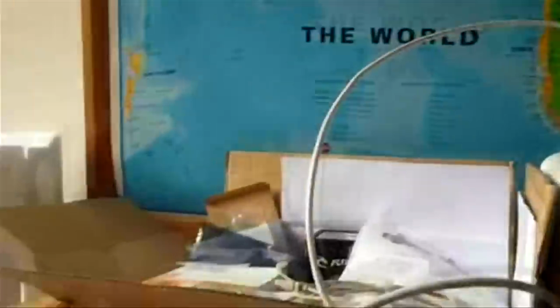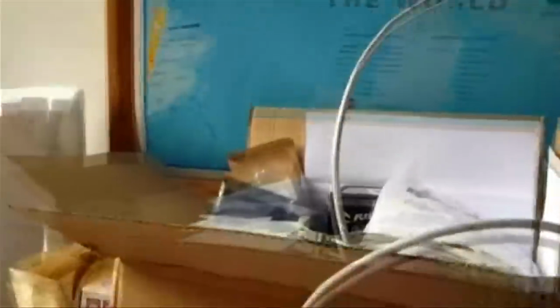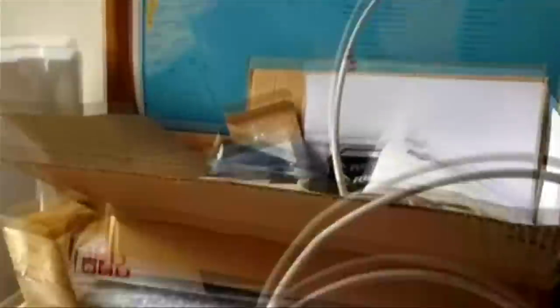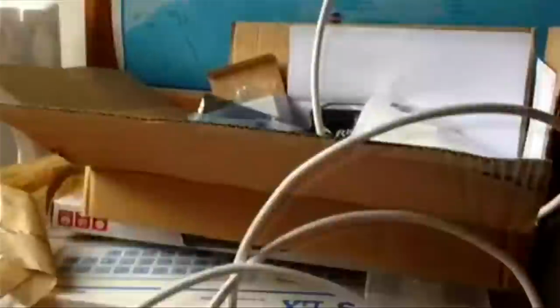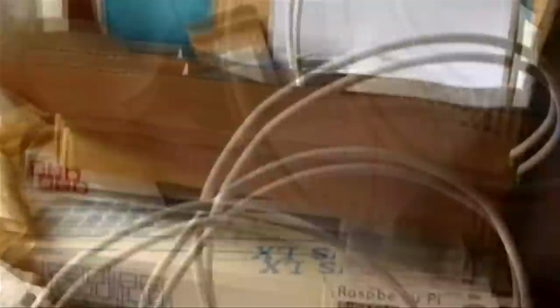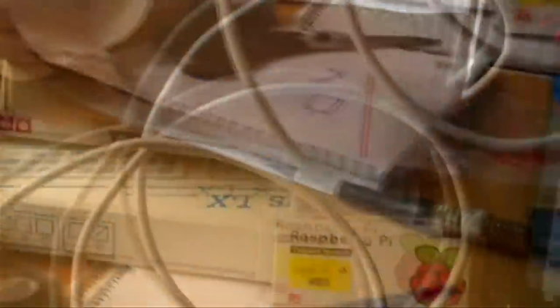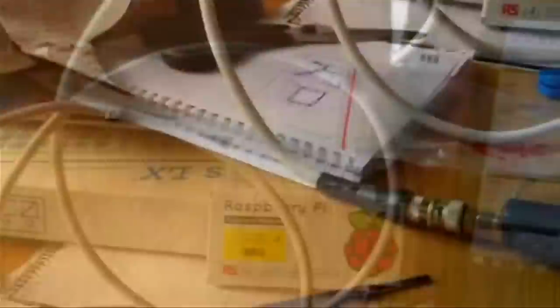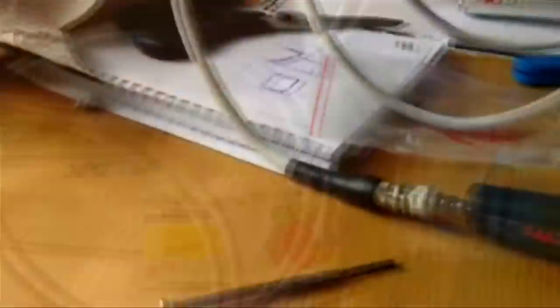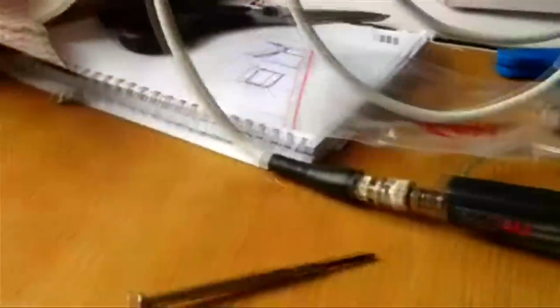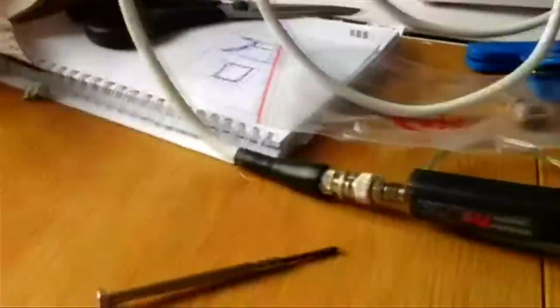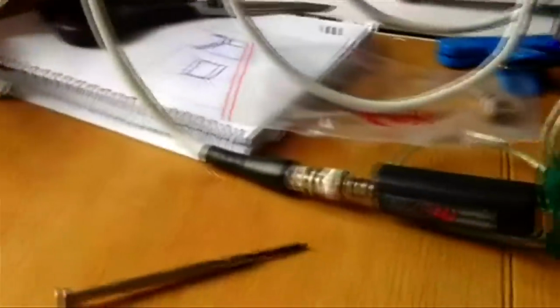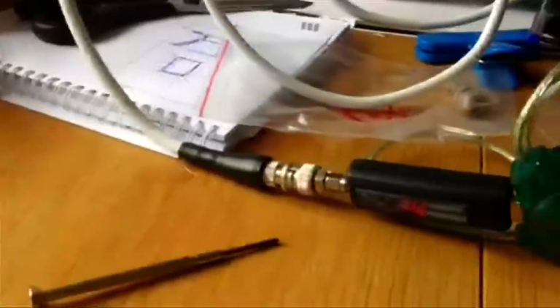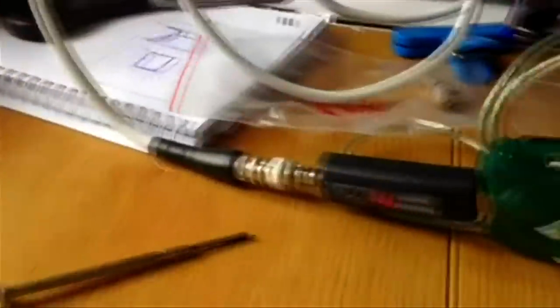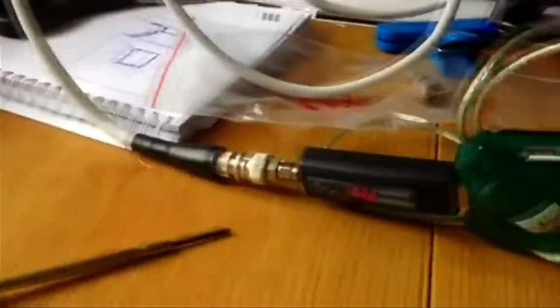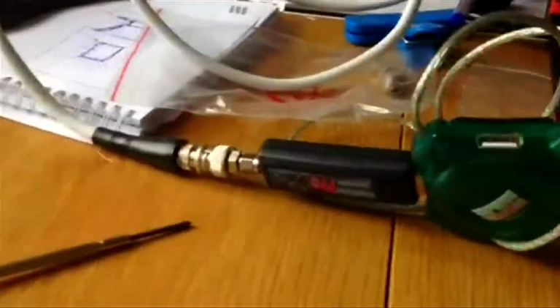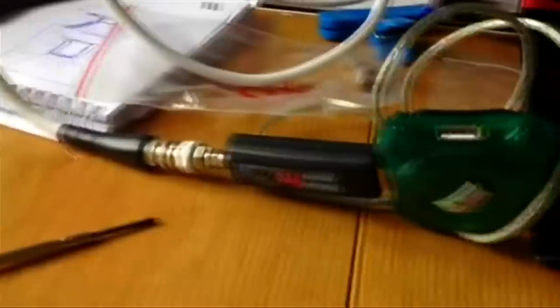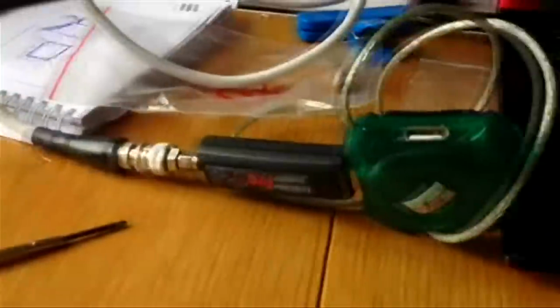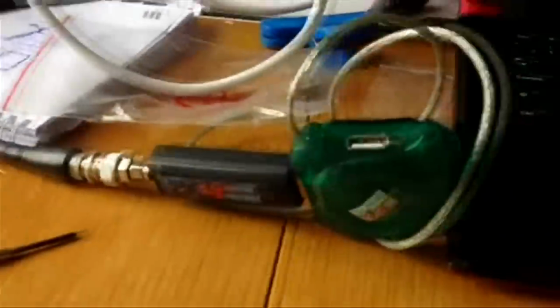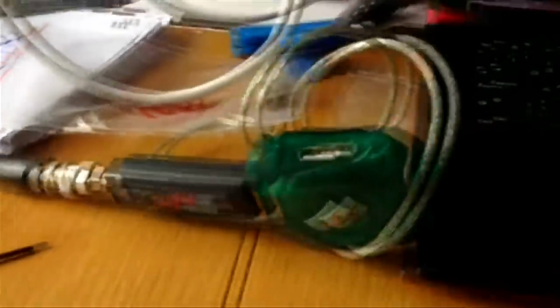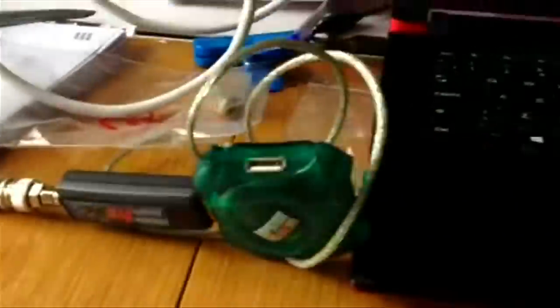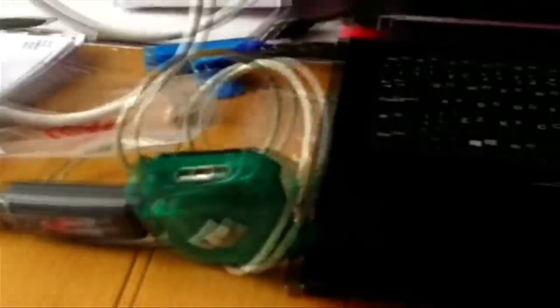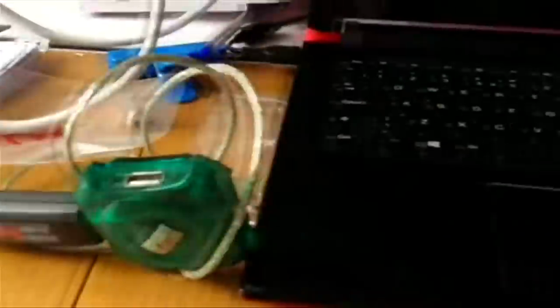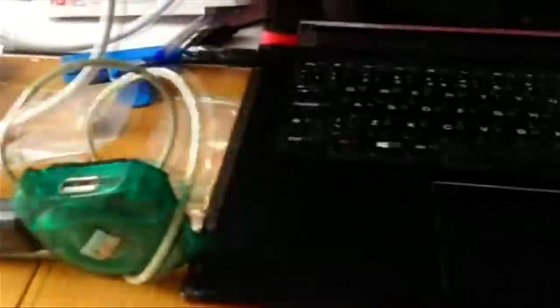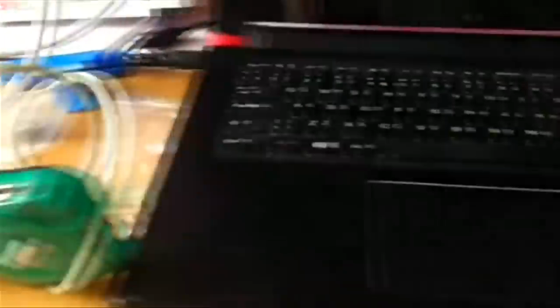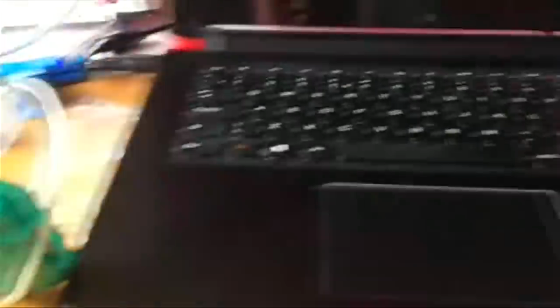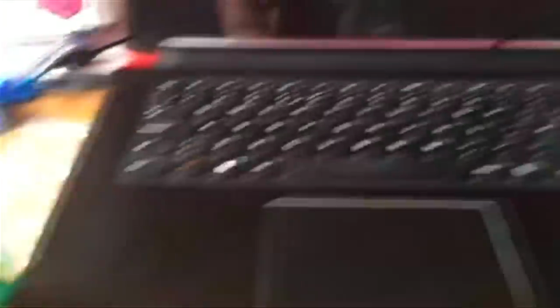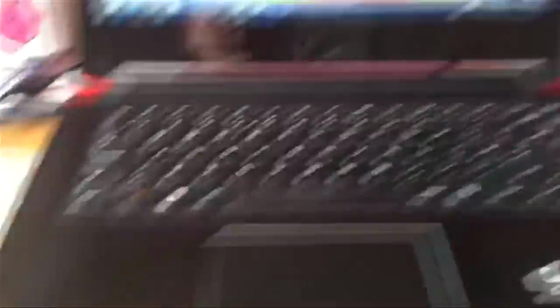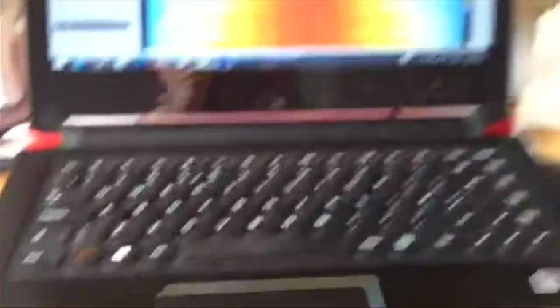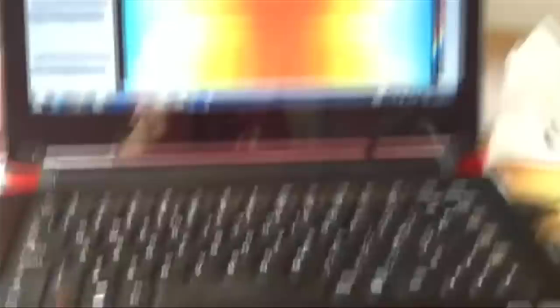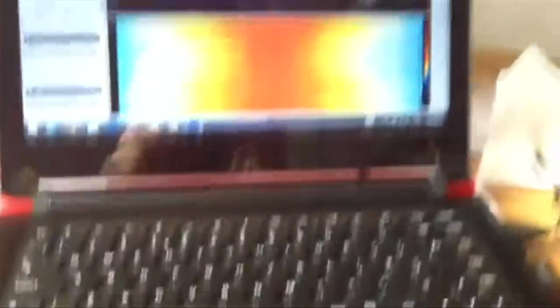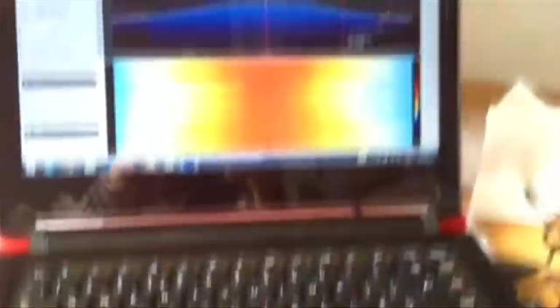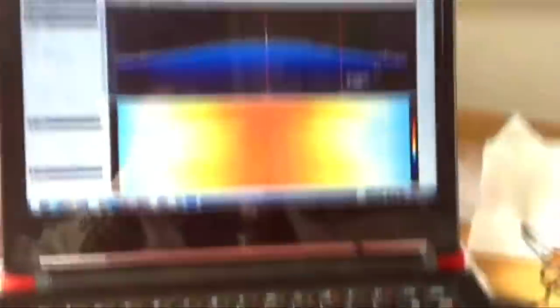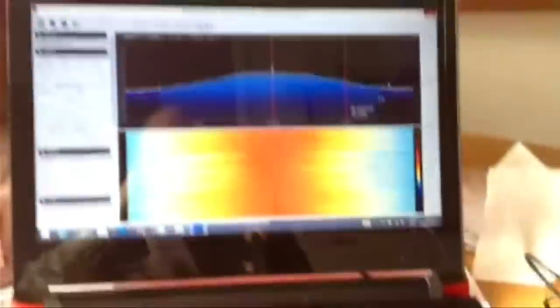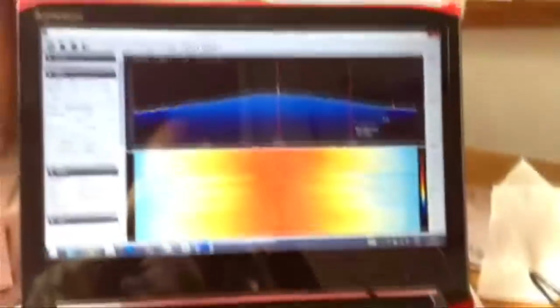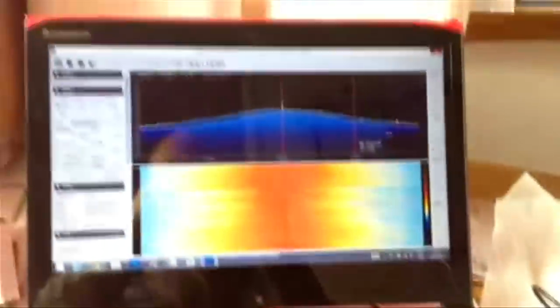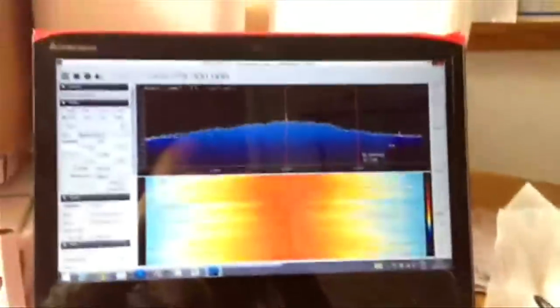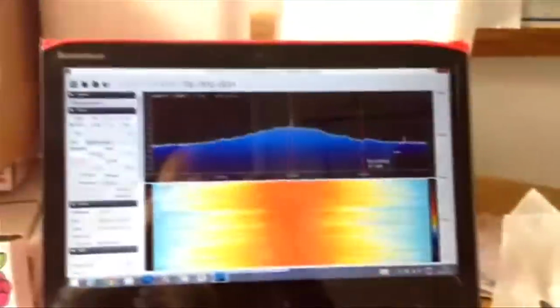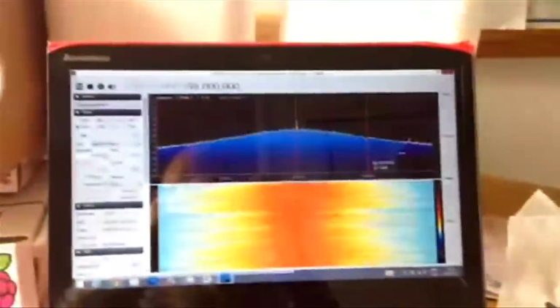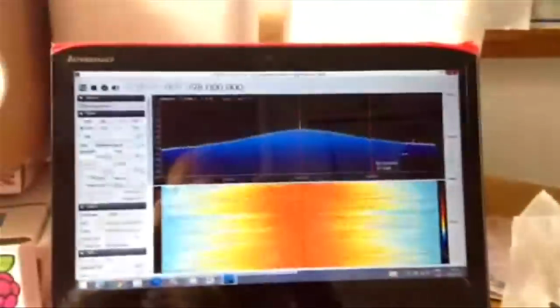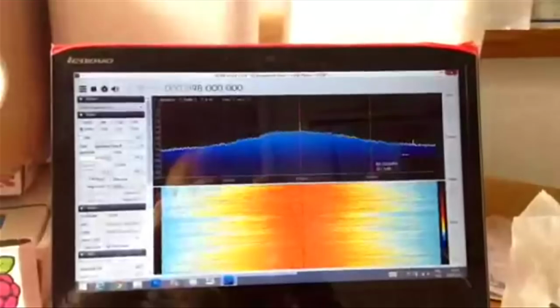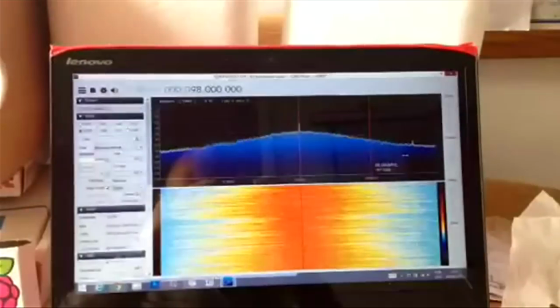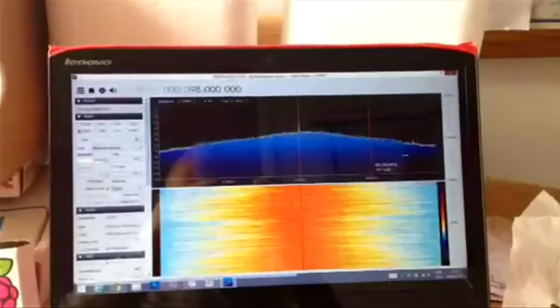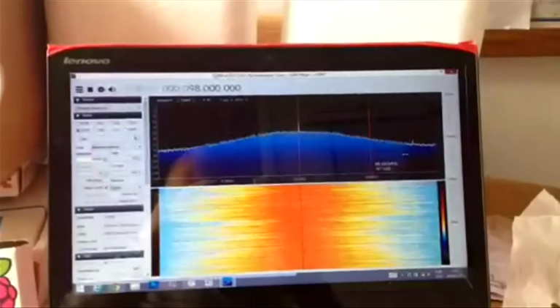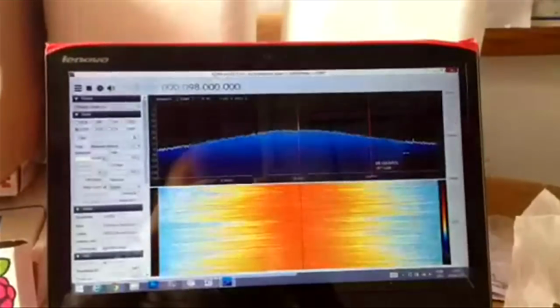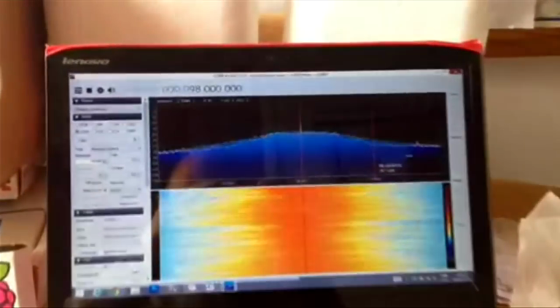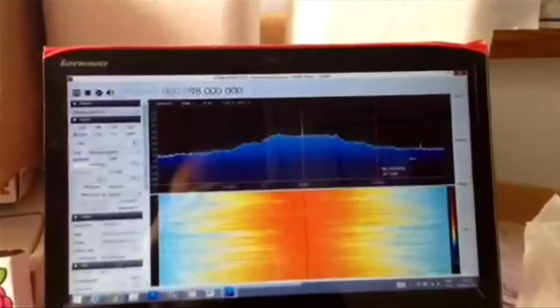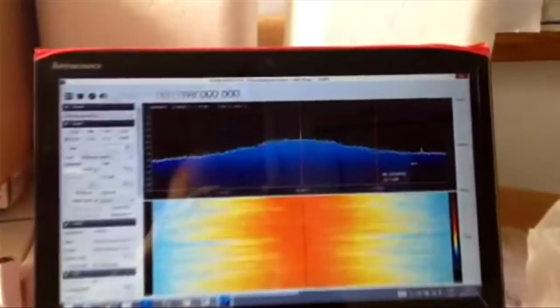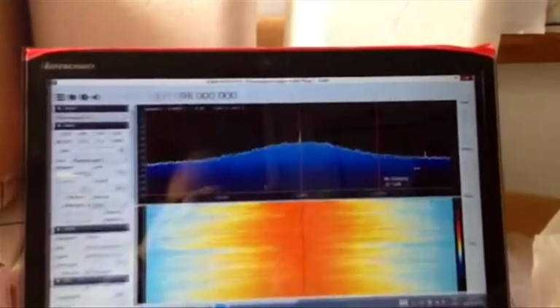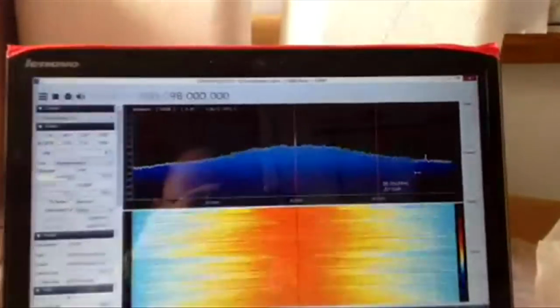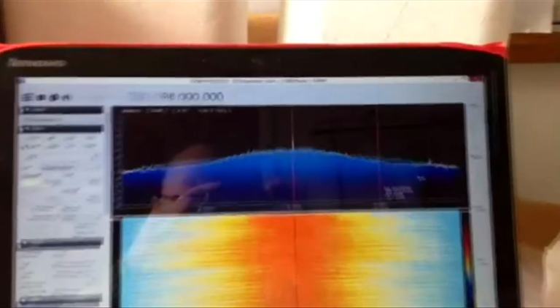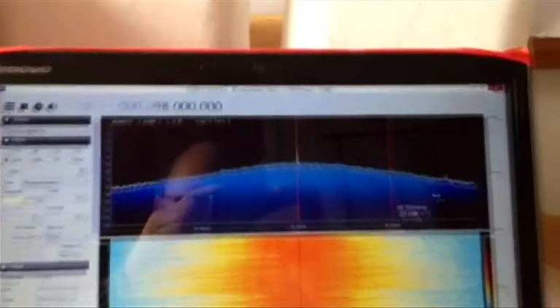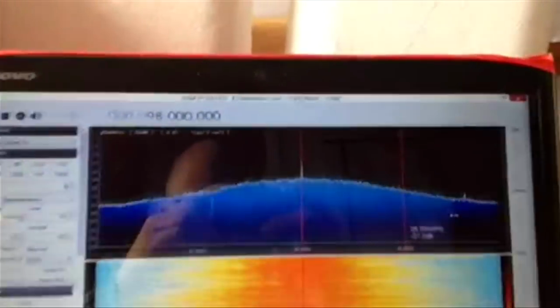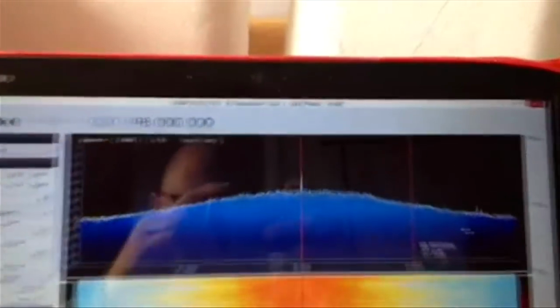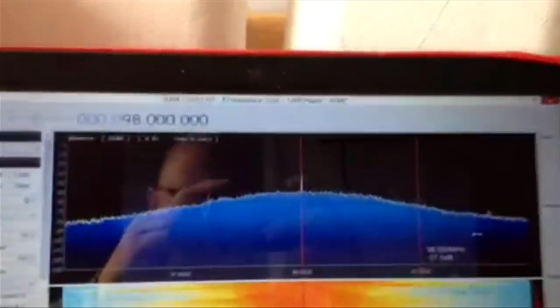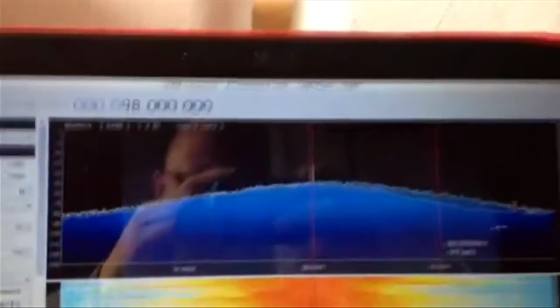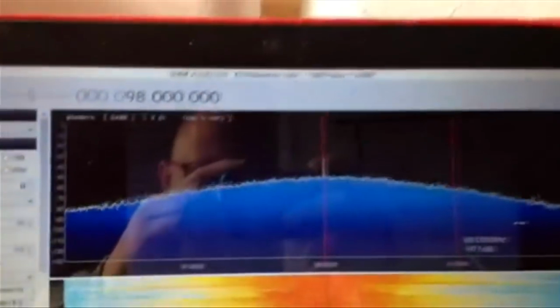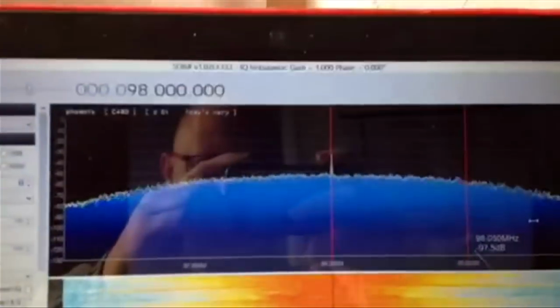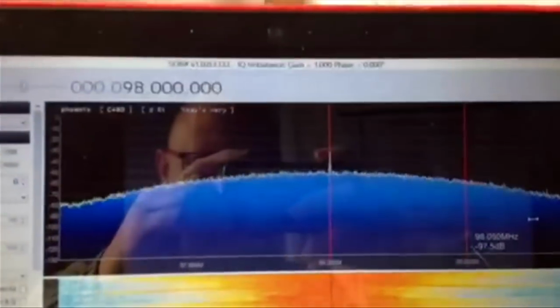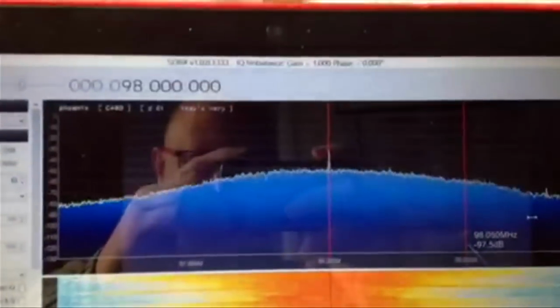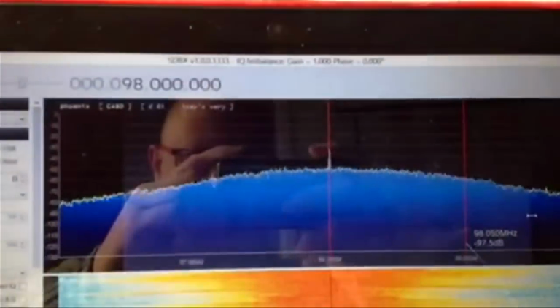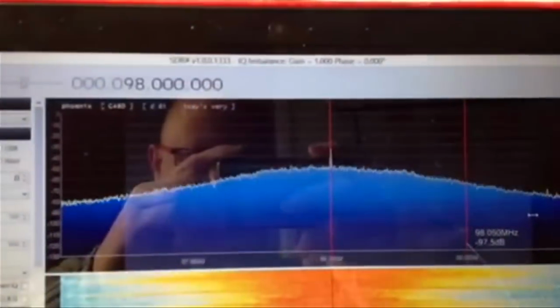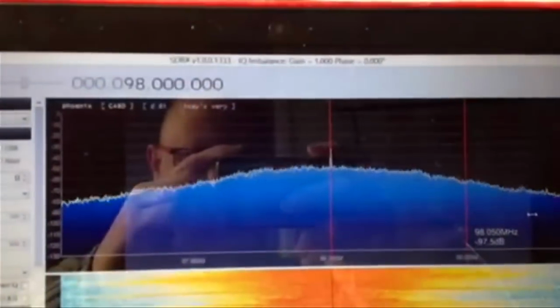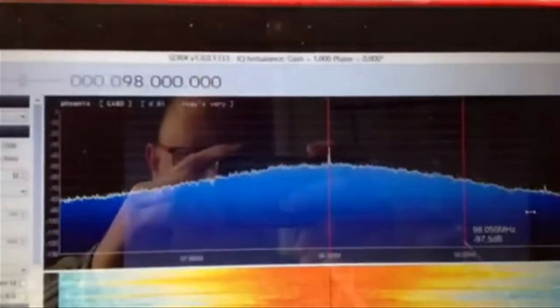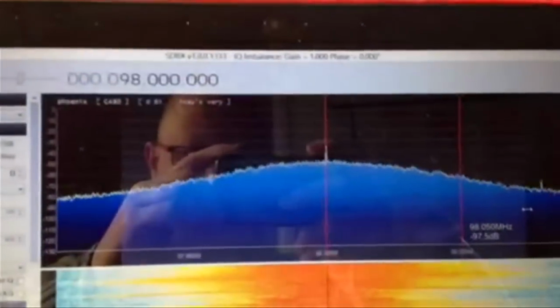We had a little Raspberry Pi which we sent up with it, which downloaded the GPS data and transmitted it so we could see at all times where it was.